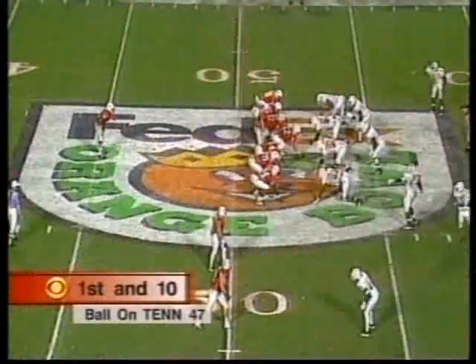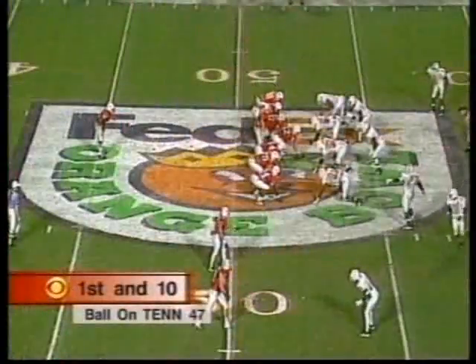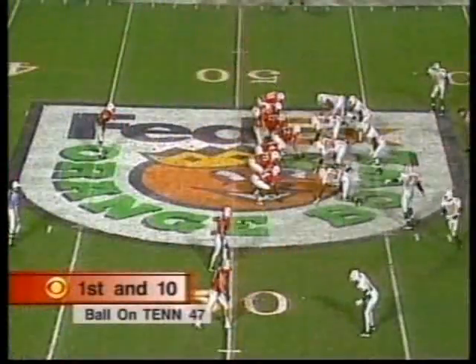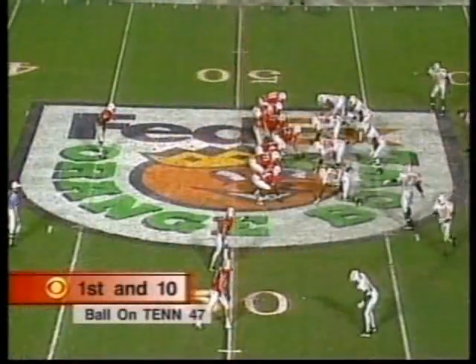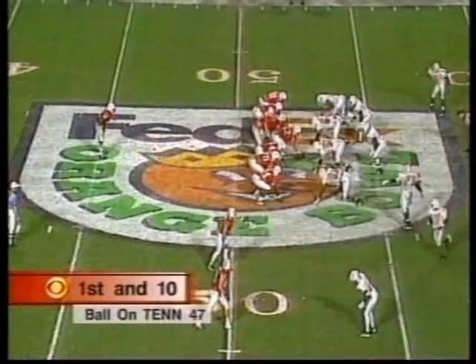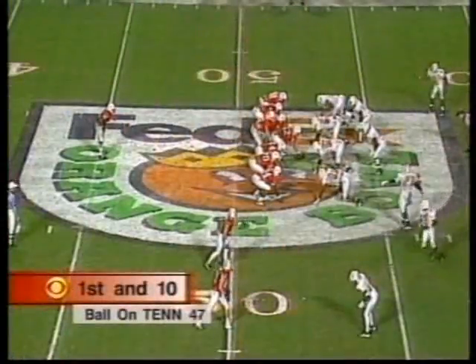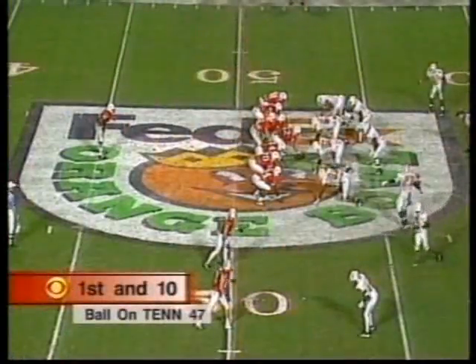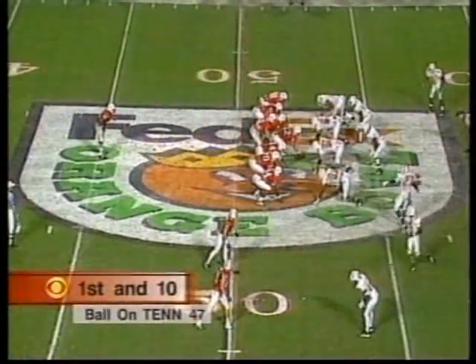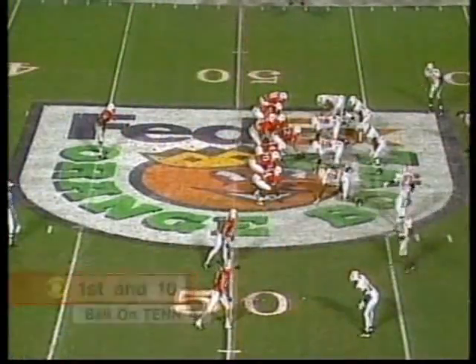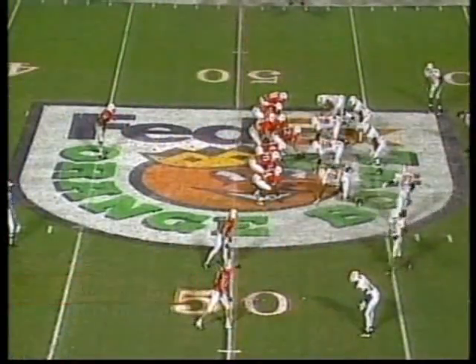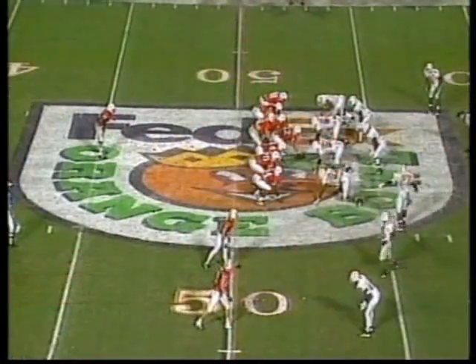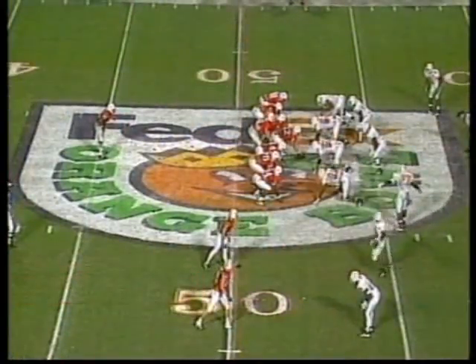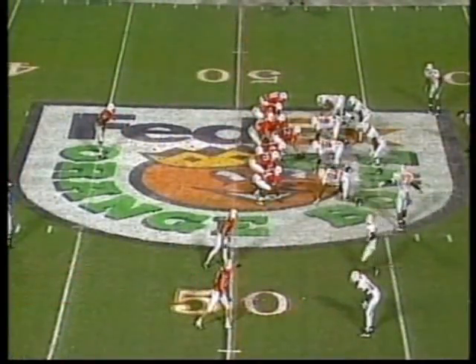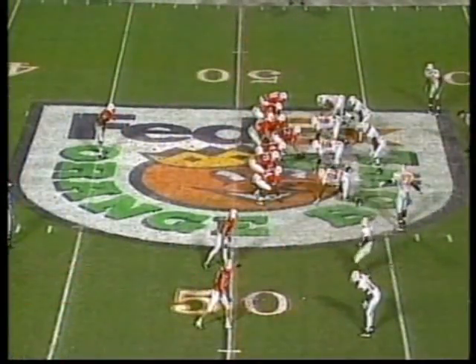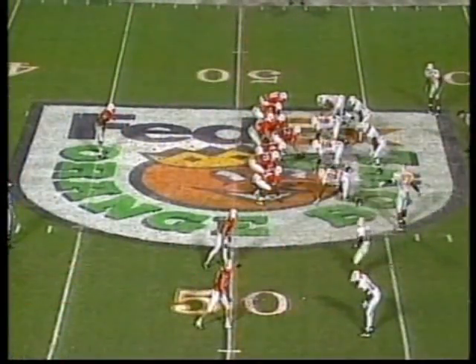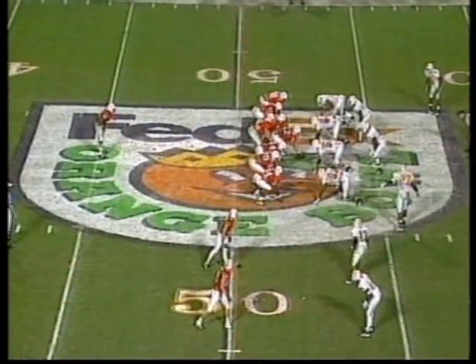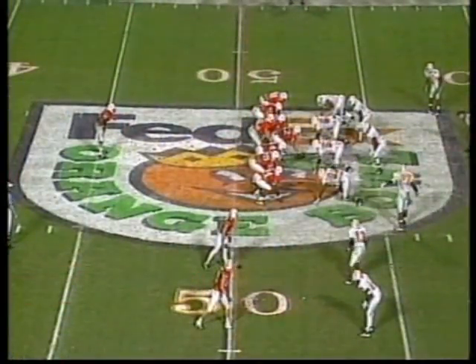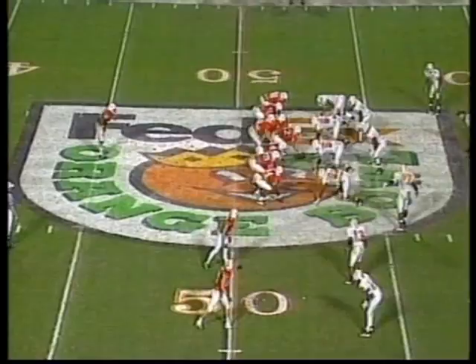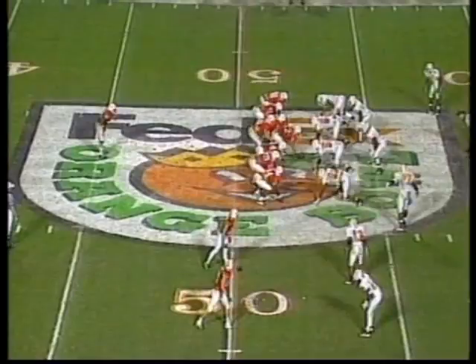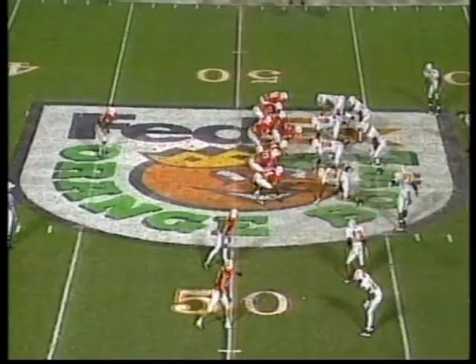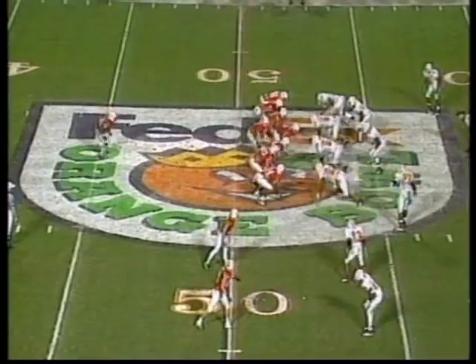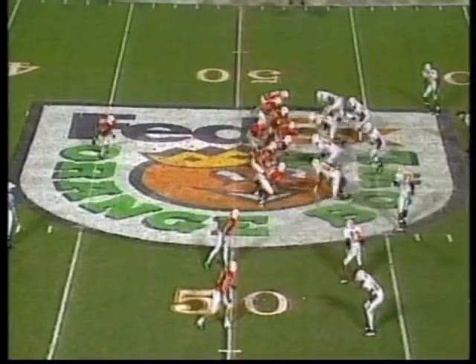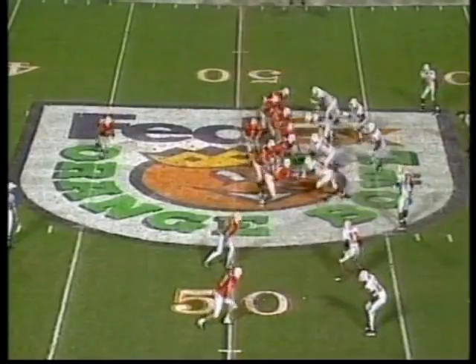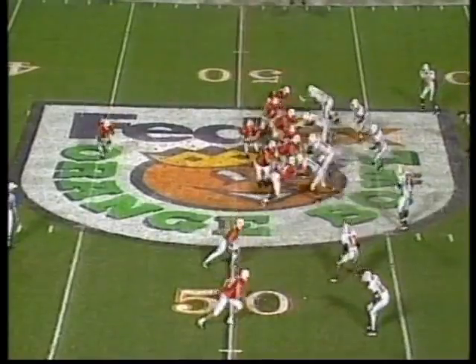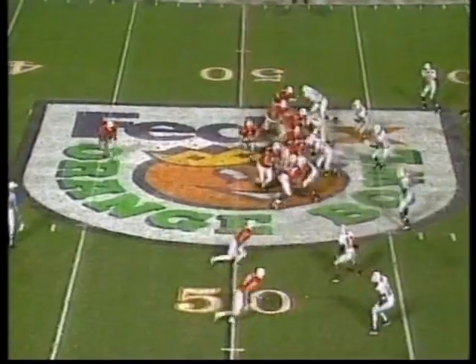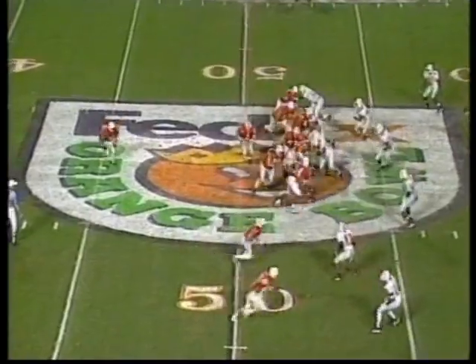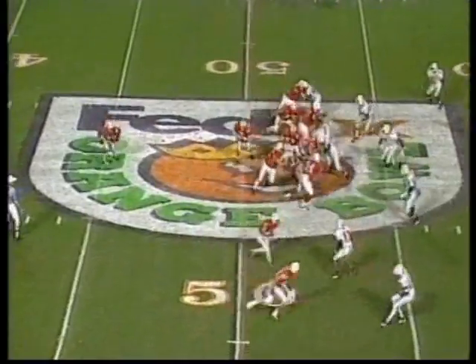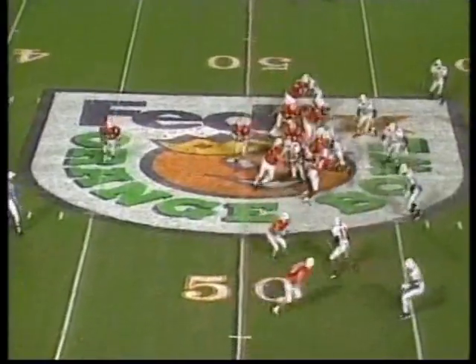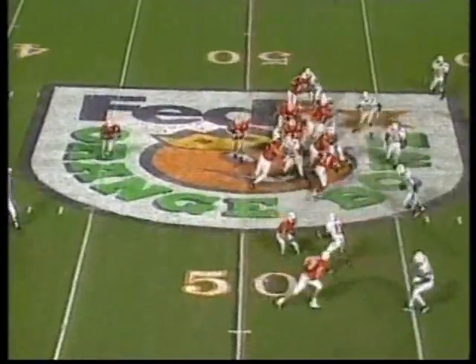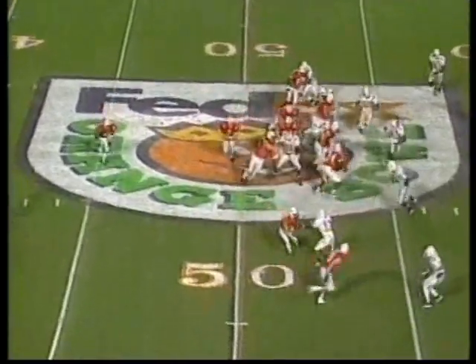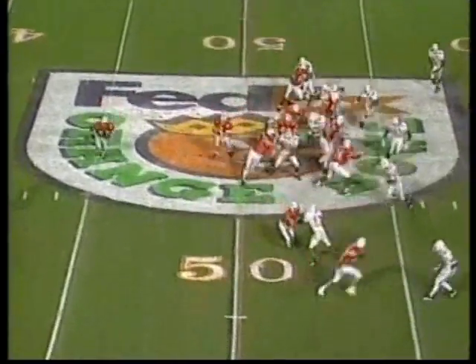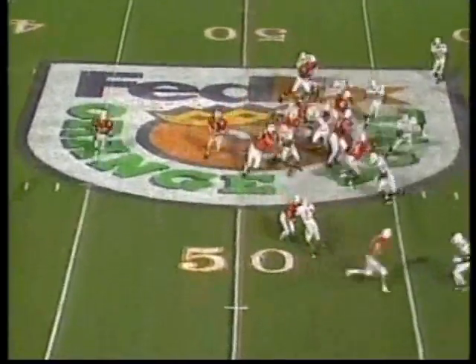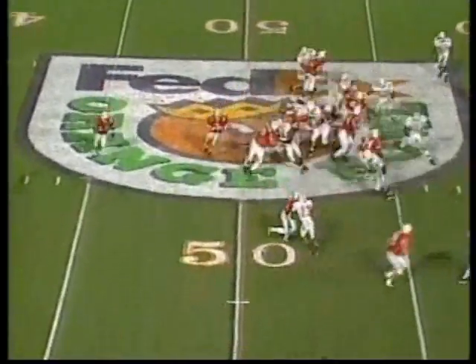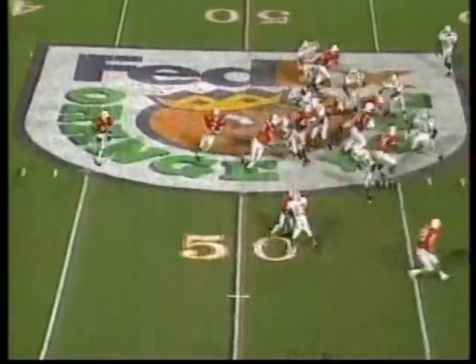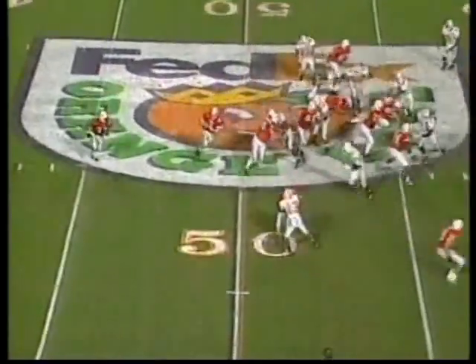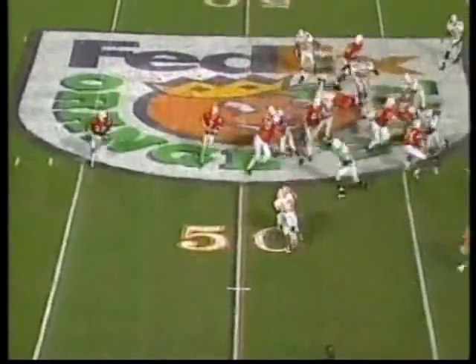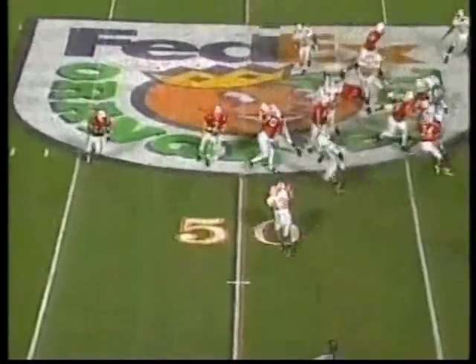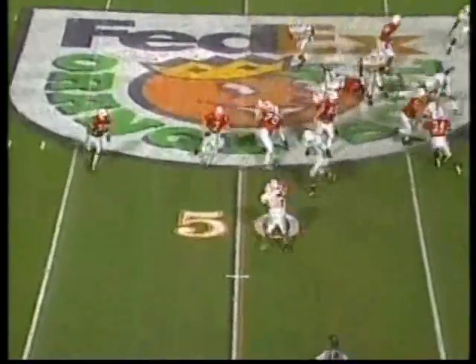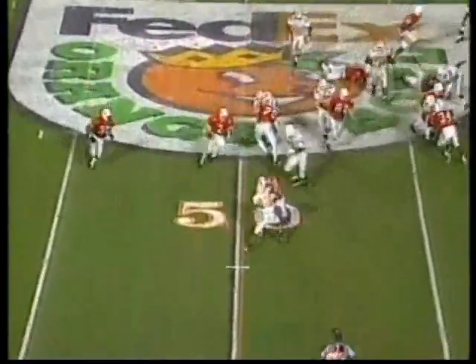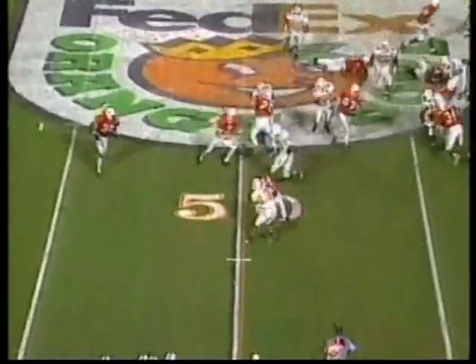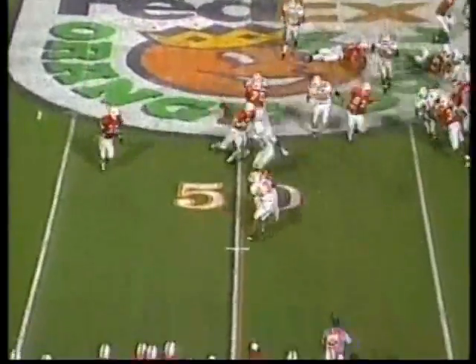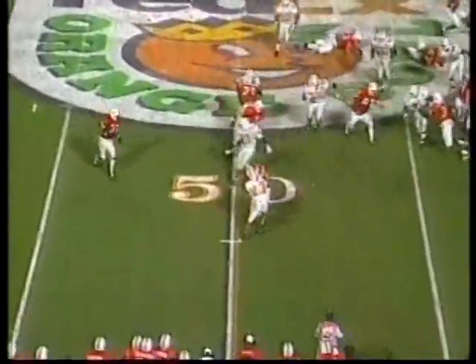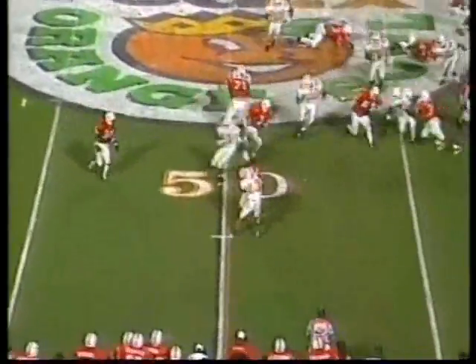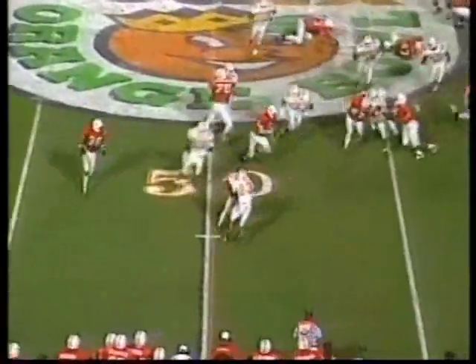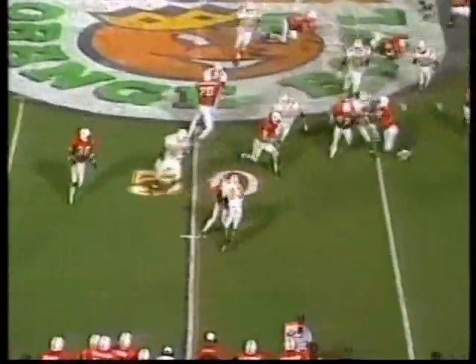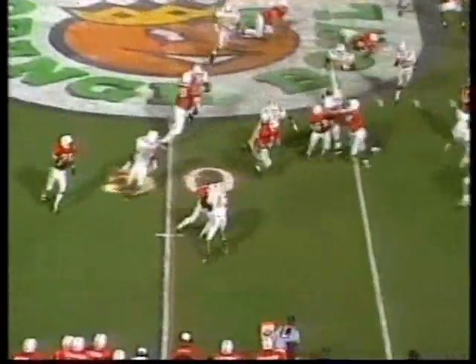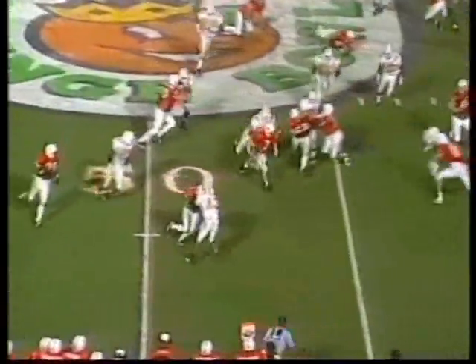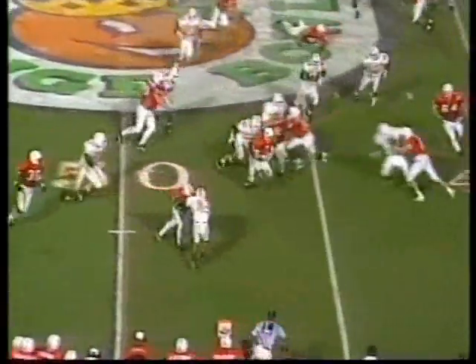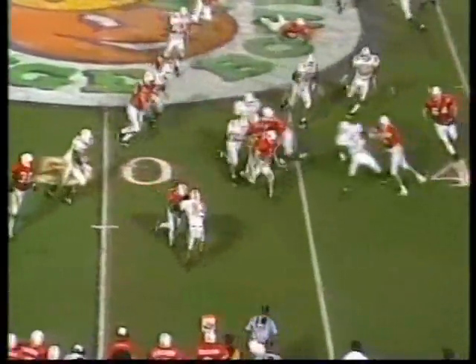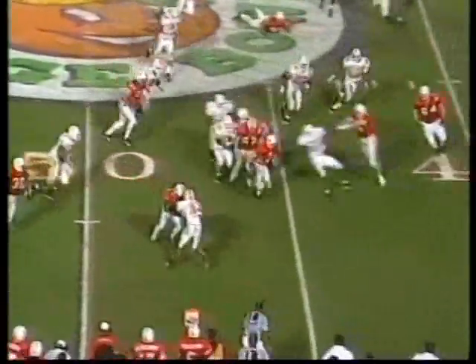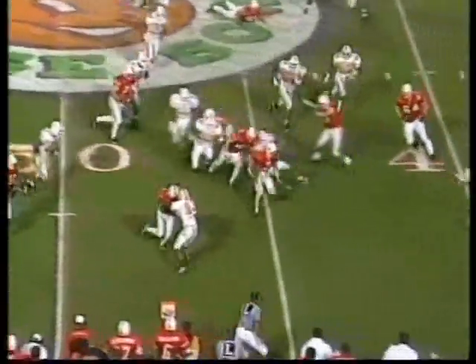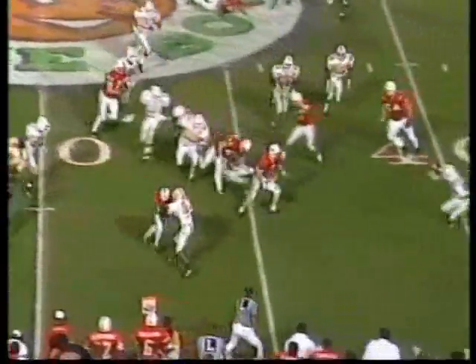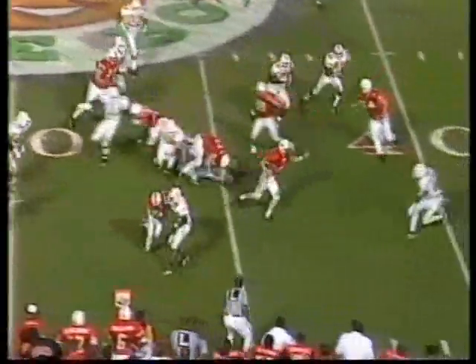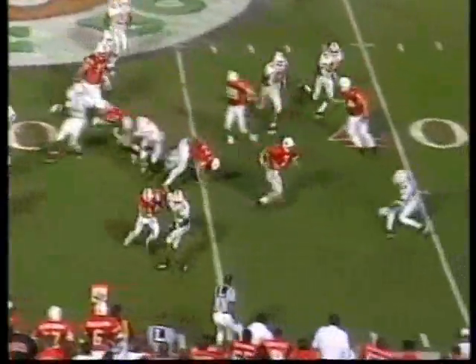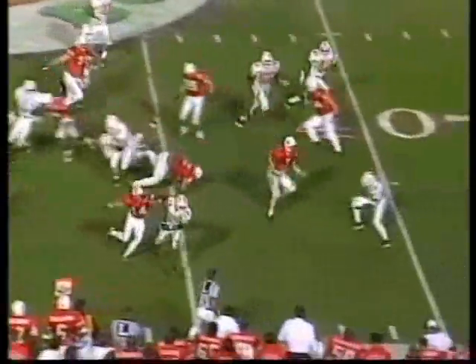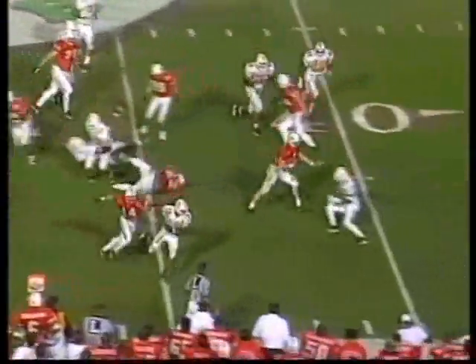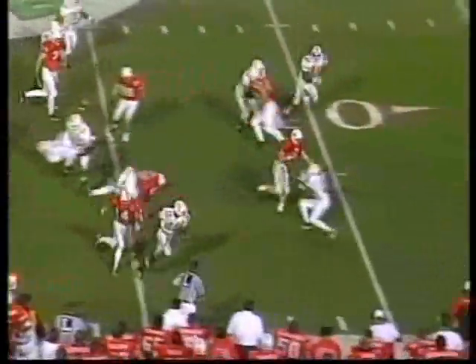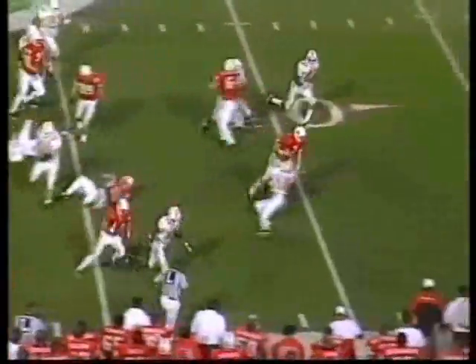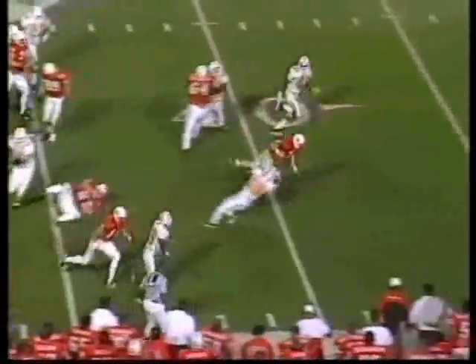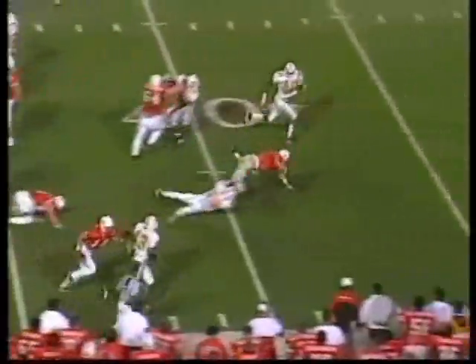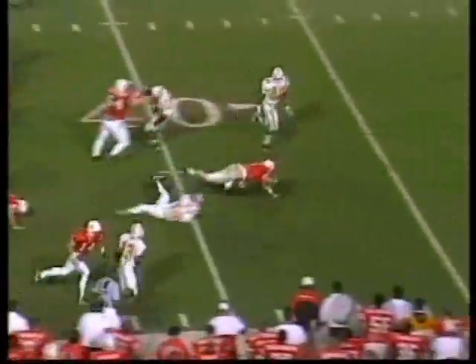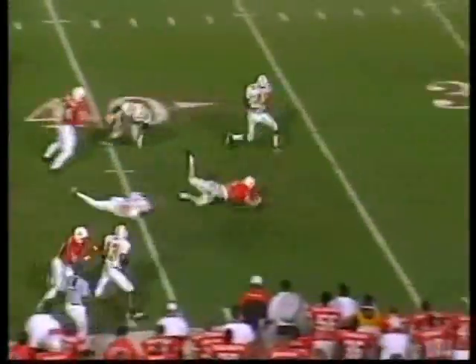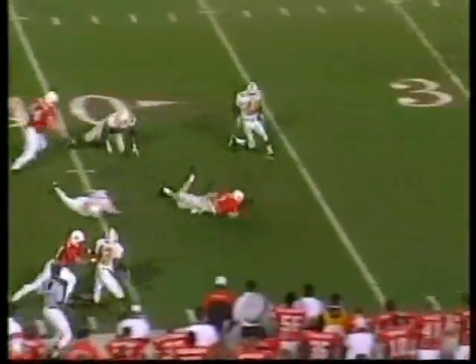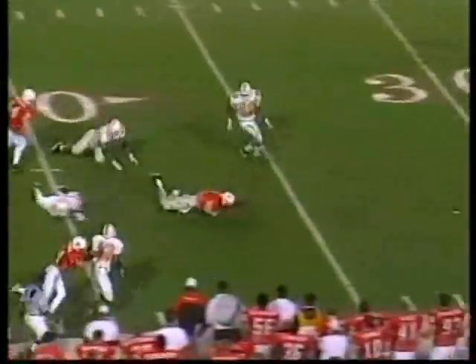Frost was the backup to Steve Stenstrom for two years at Stanford through two losing seasons. He wanted to go back where he knew he would play on a winning team and be a key member.